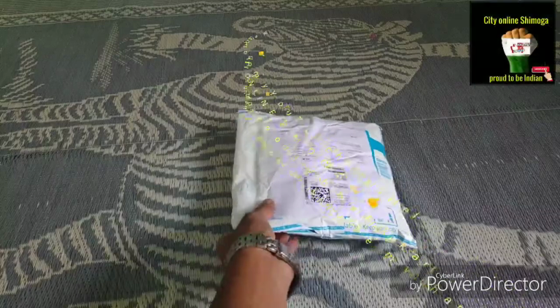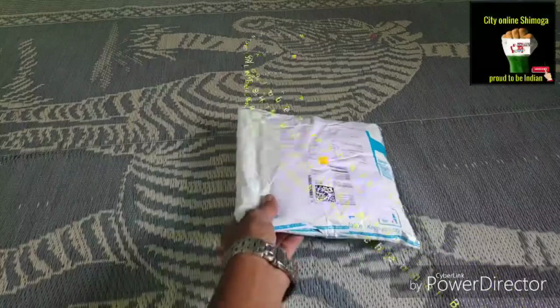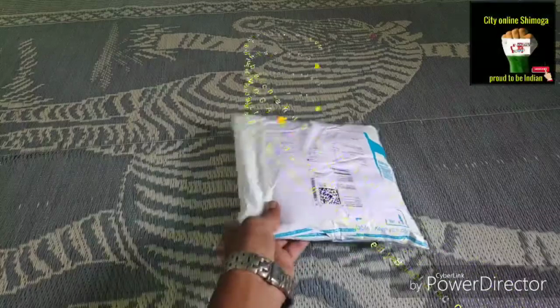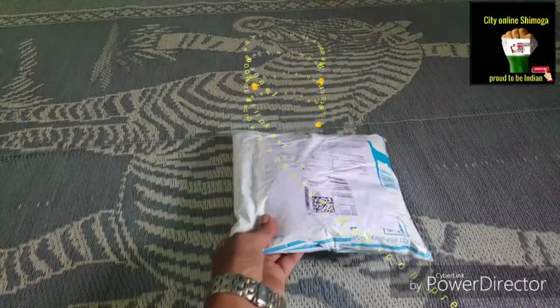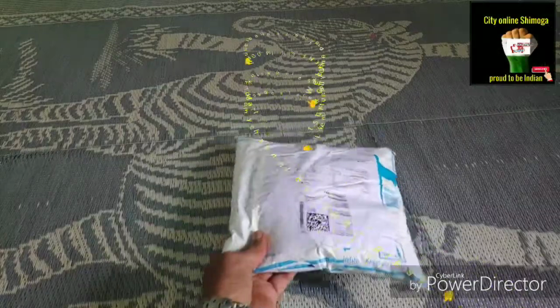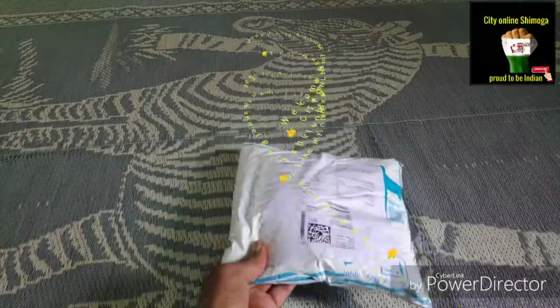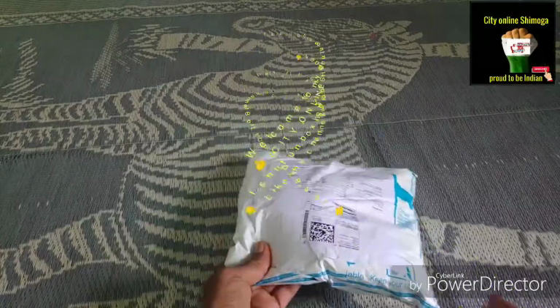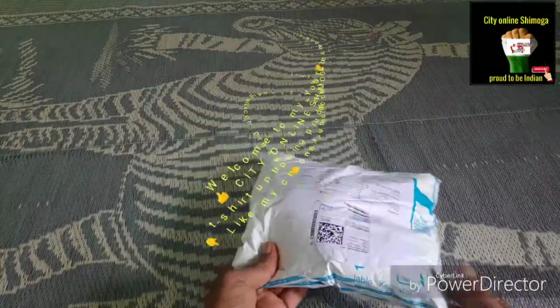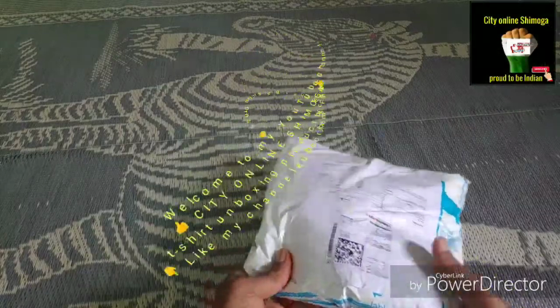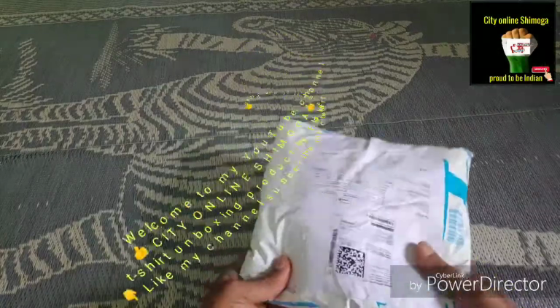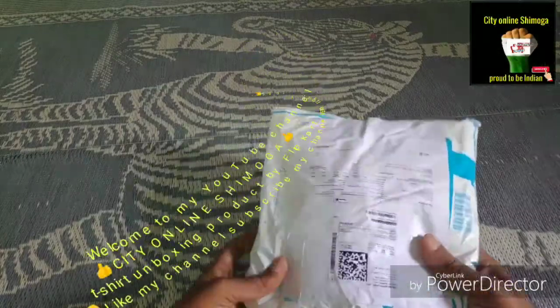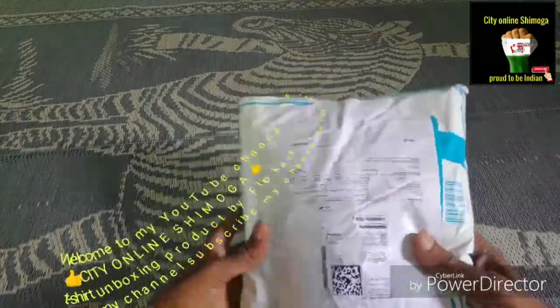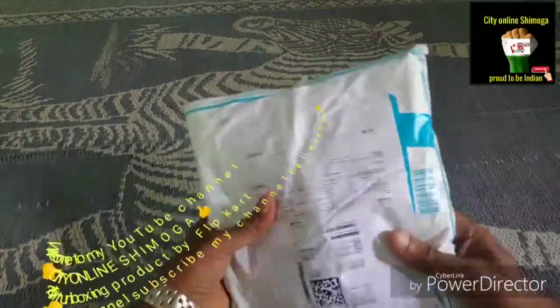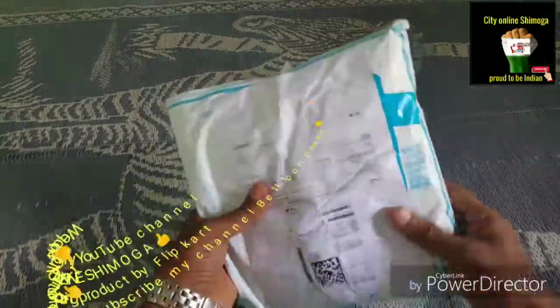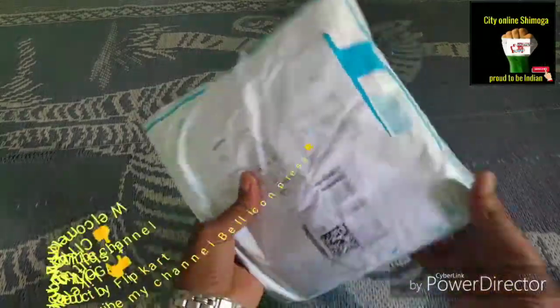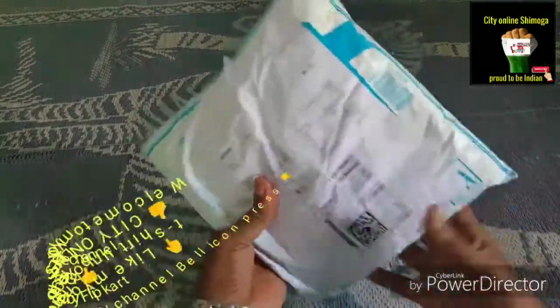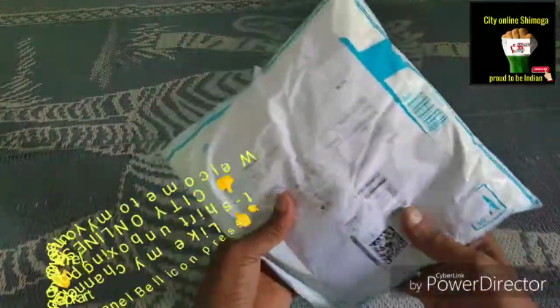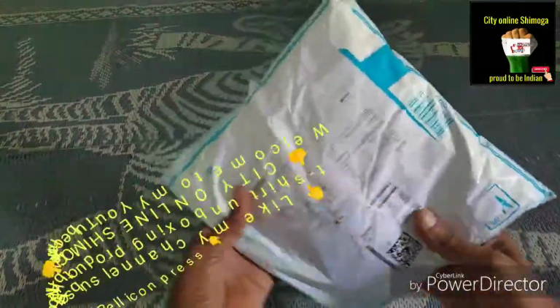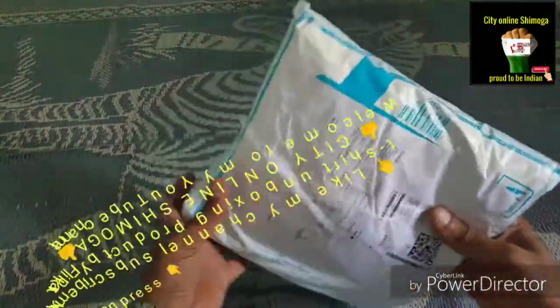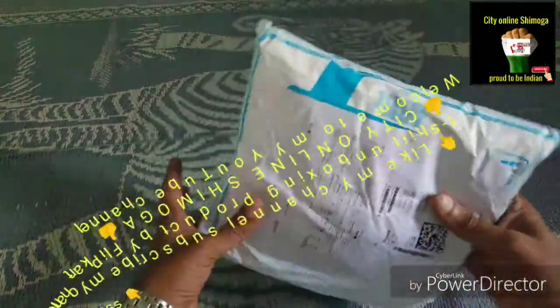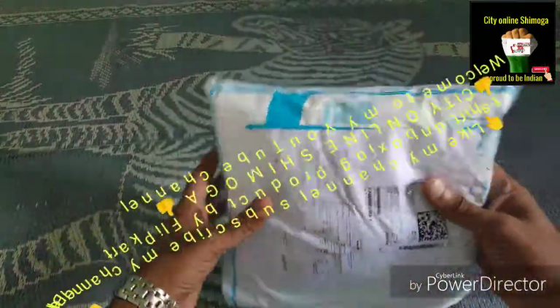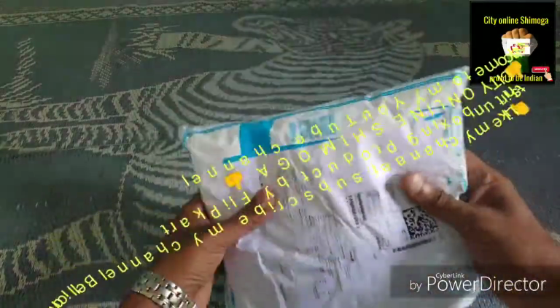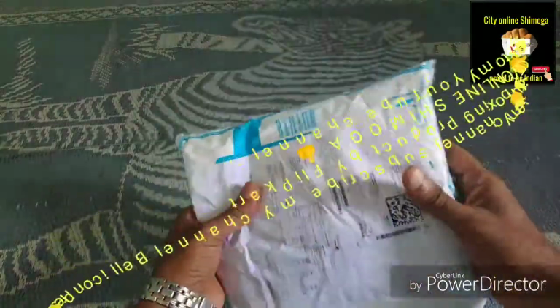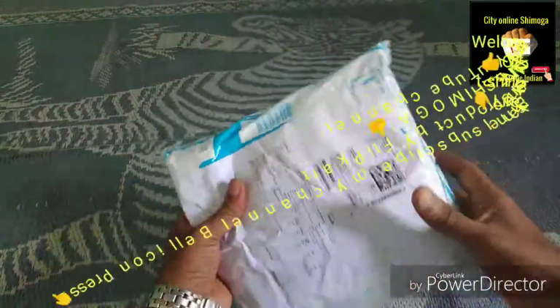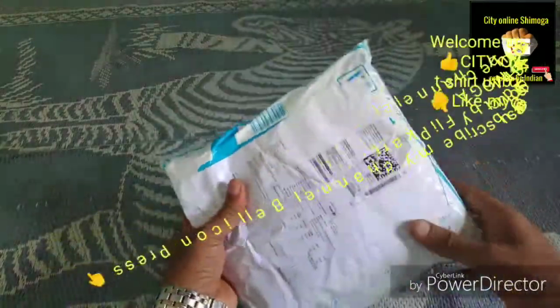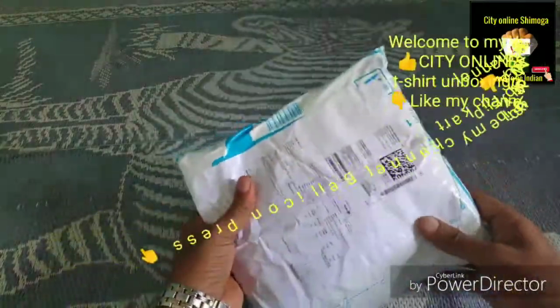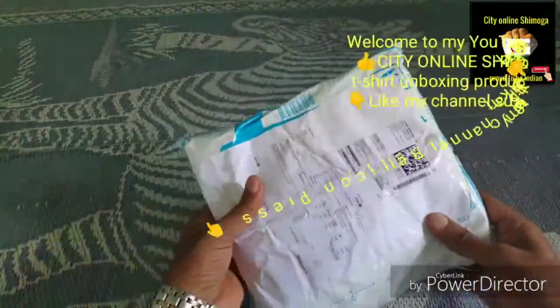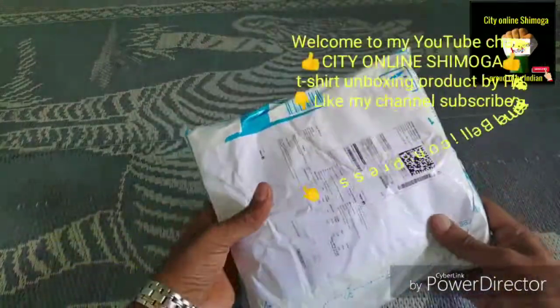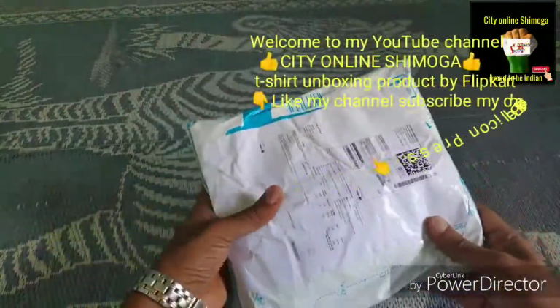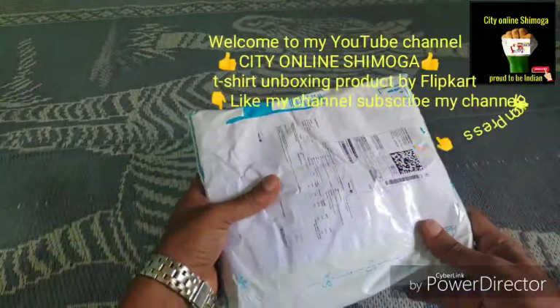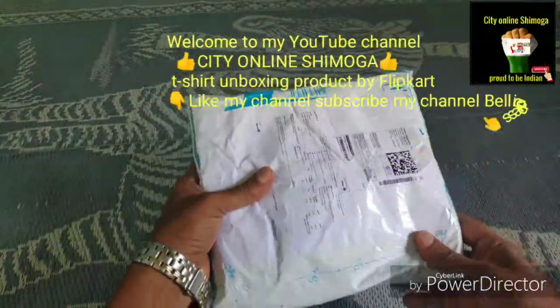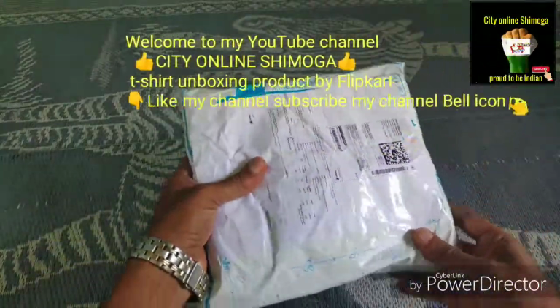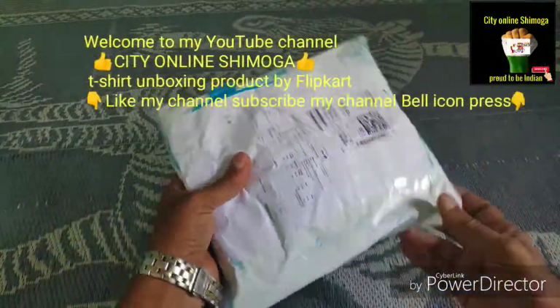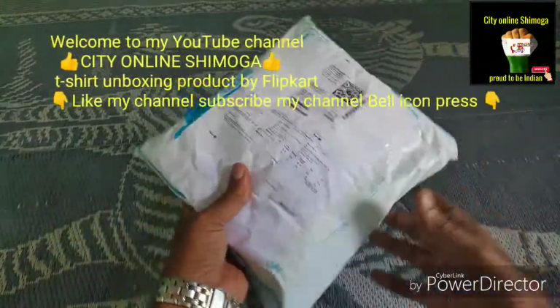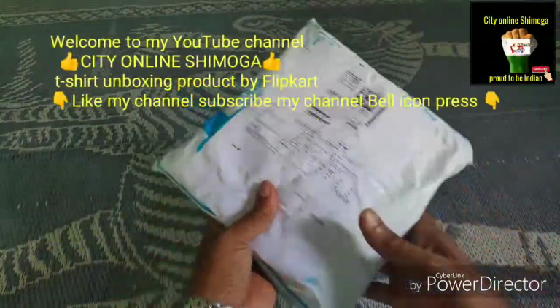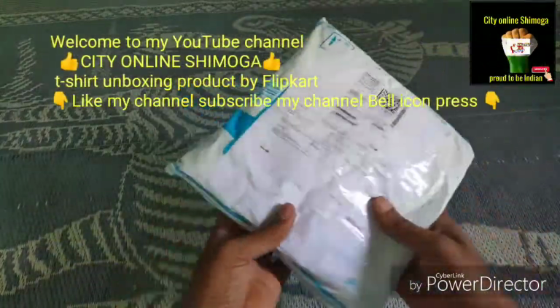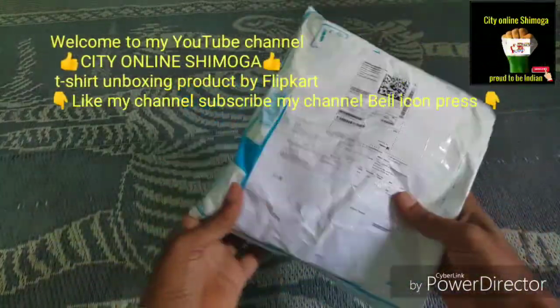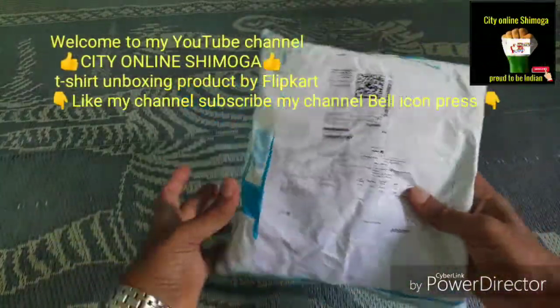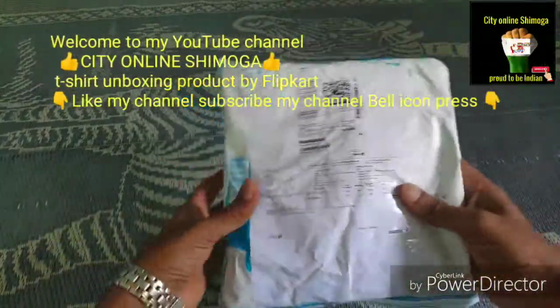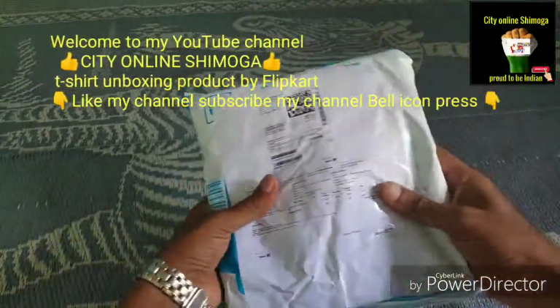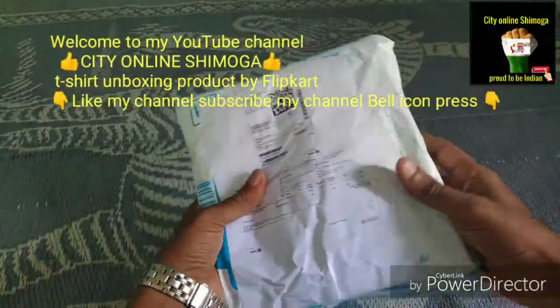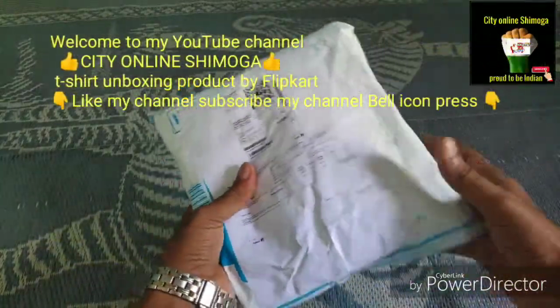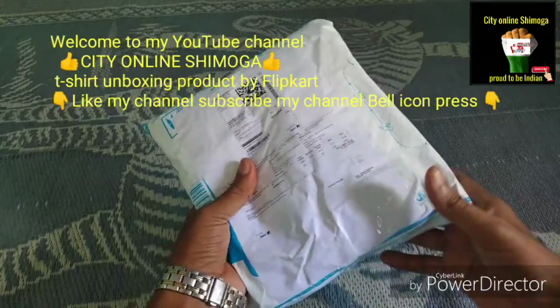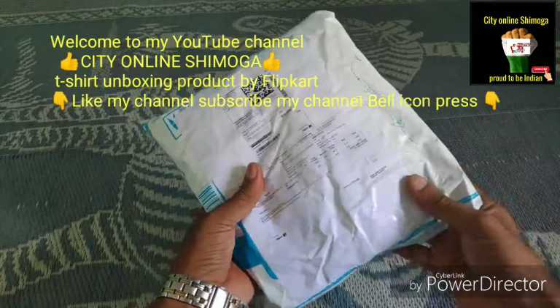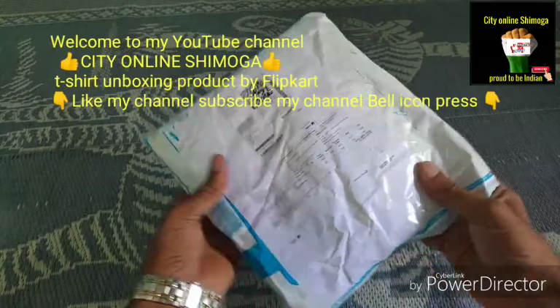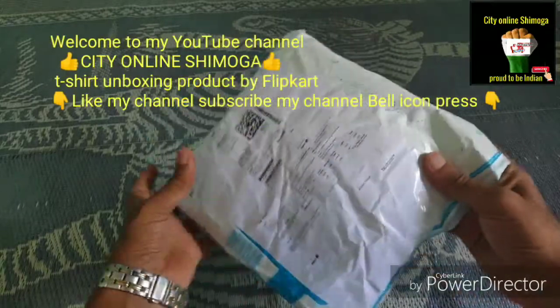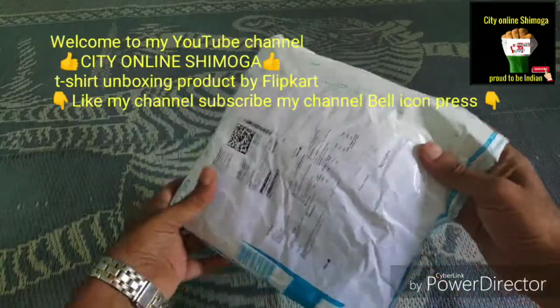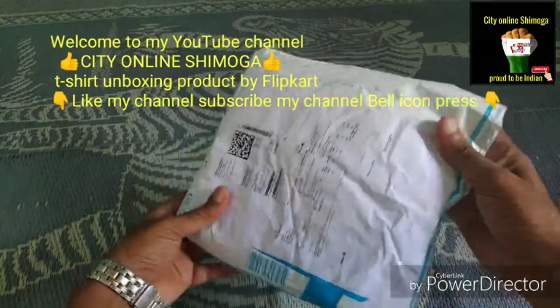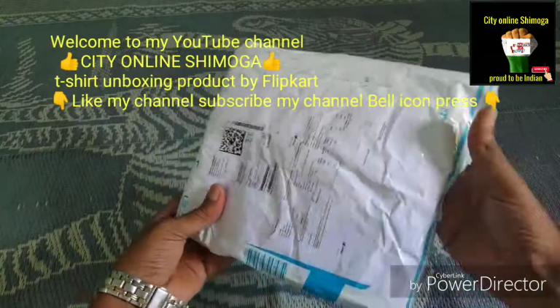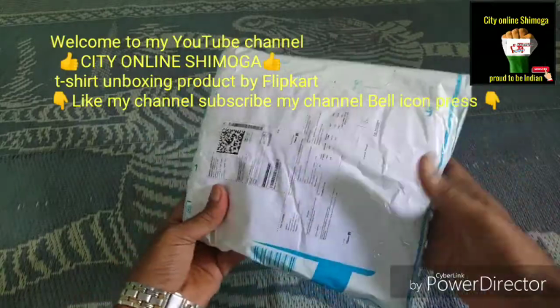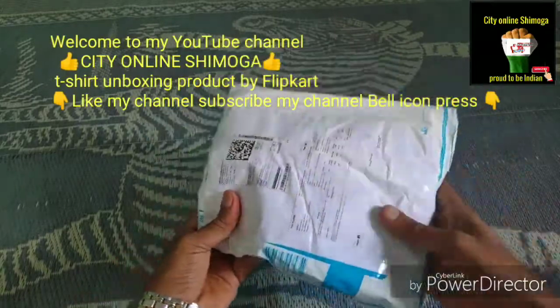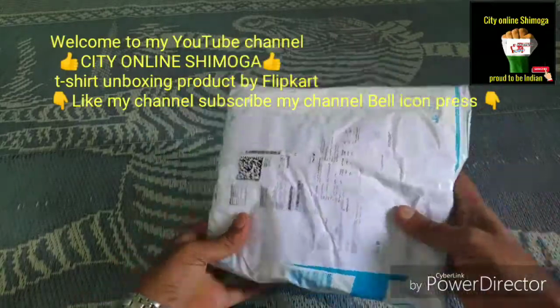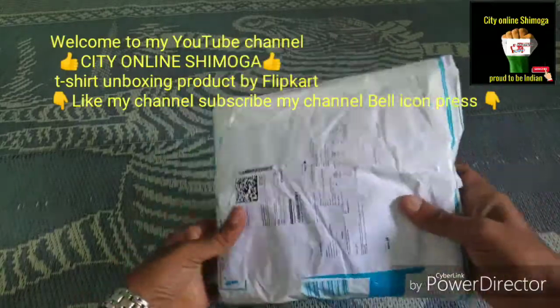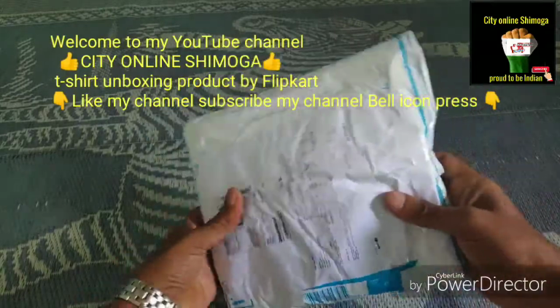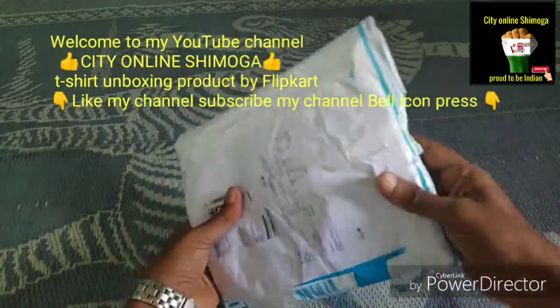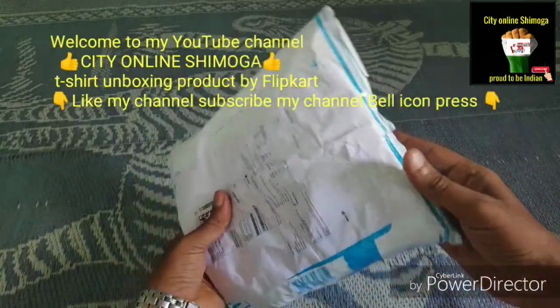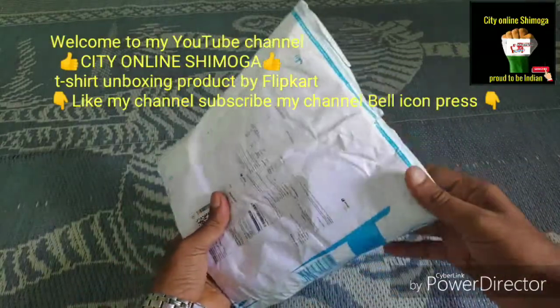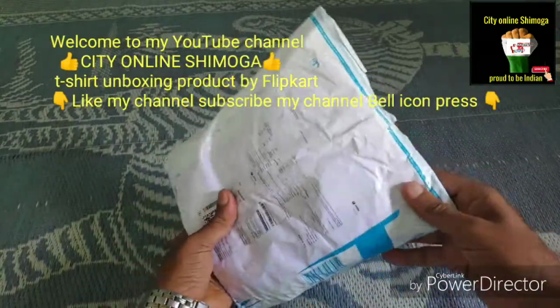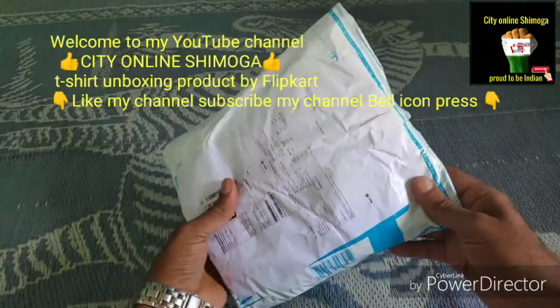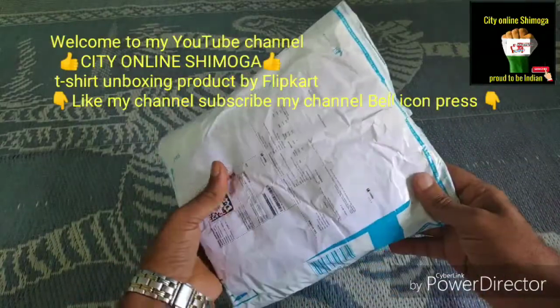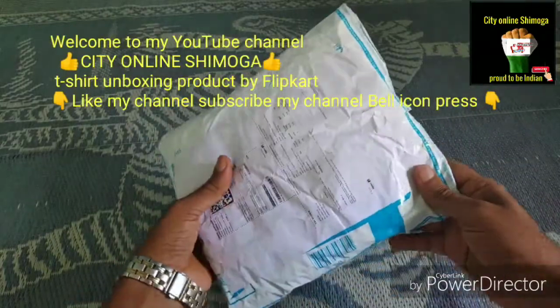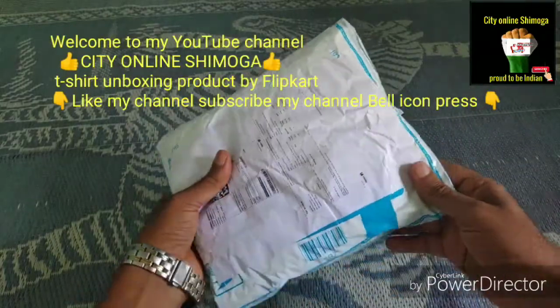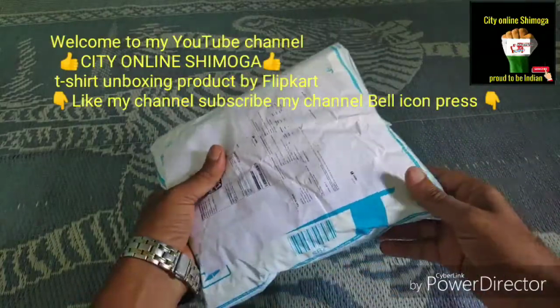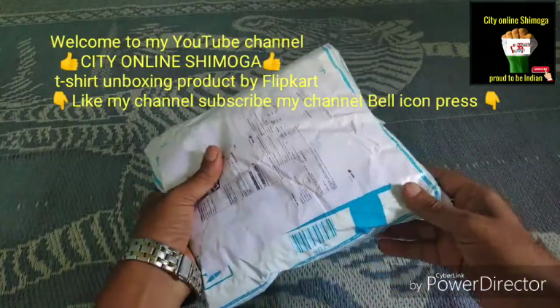Howdy friends, this is the unboxing t-shirt from Flipkart — a first unboxing from Purchase Management.